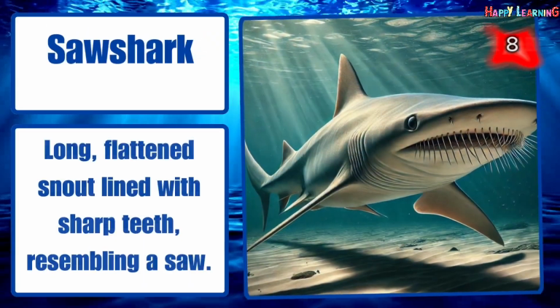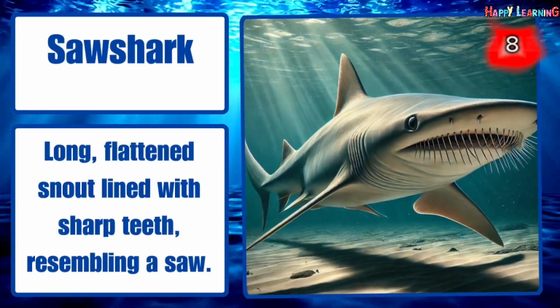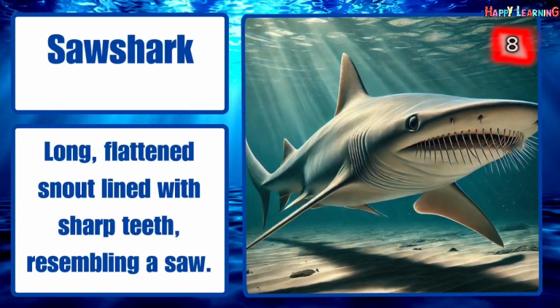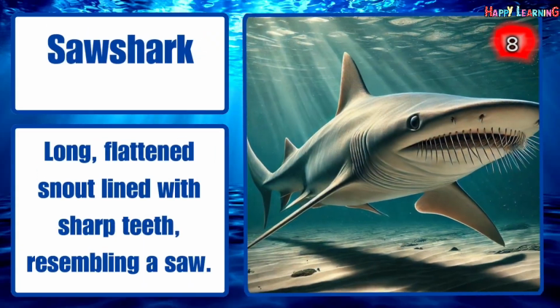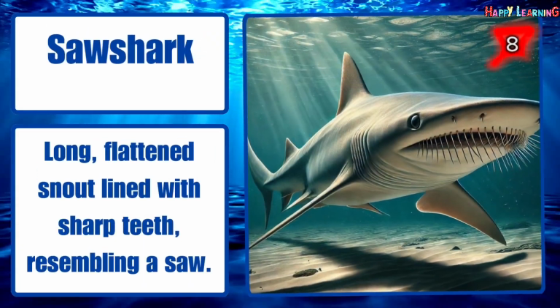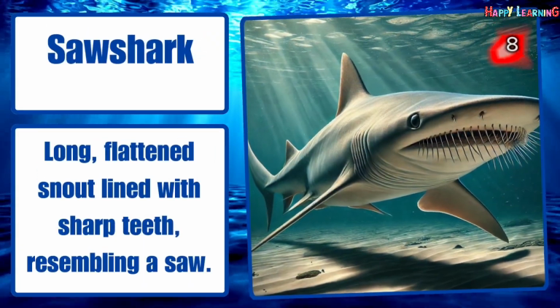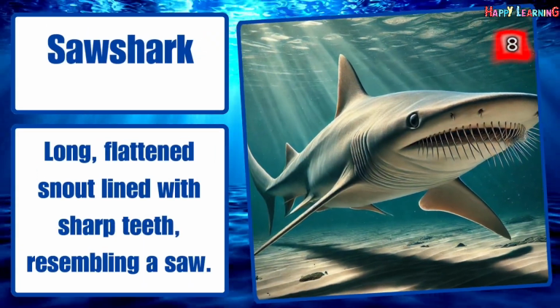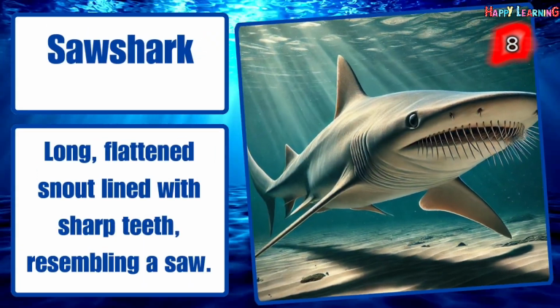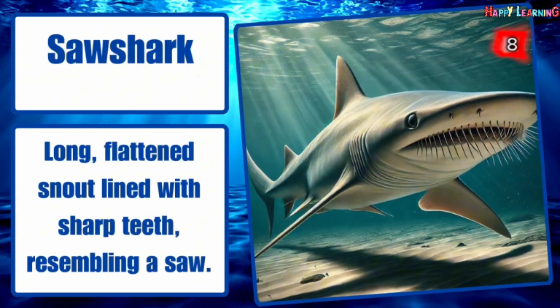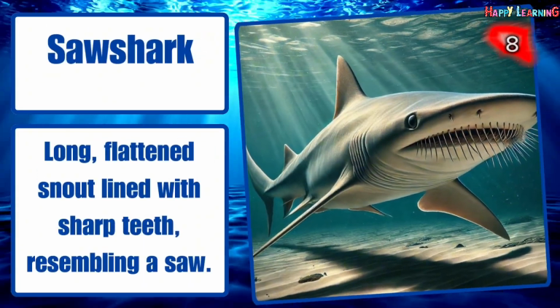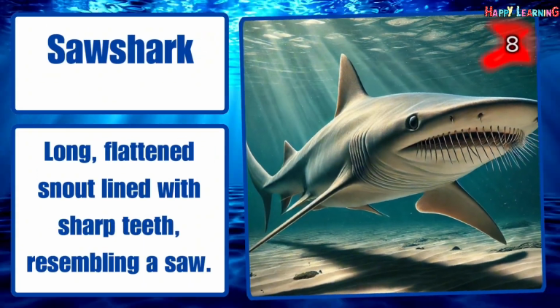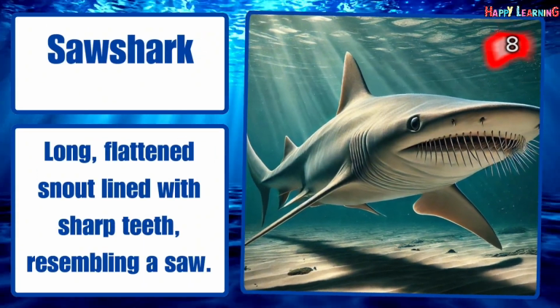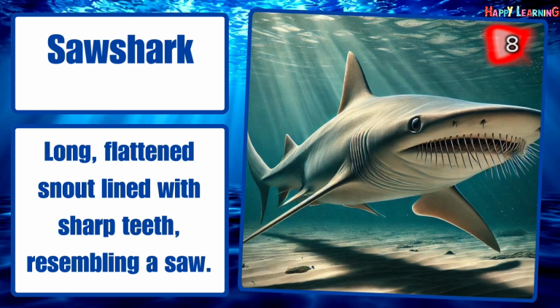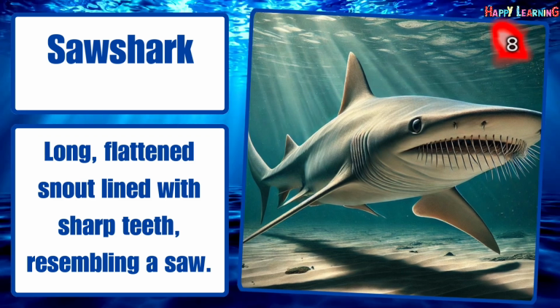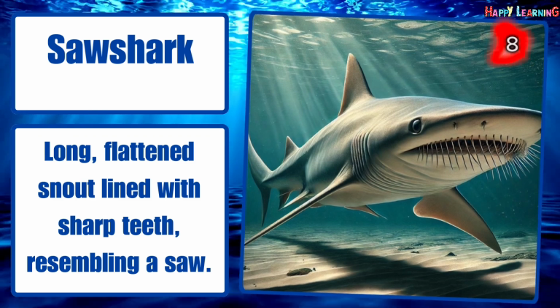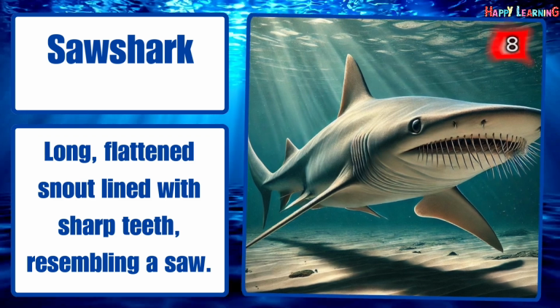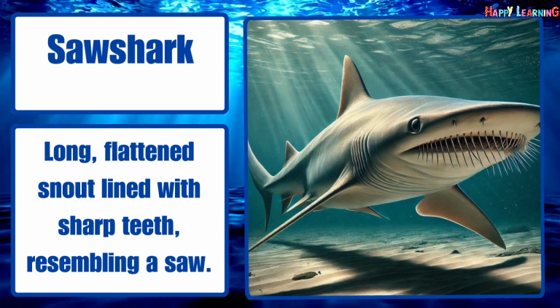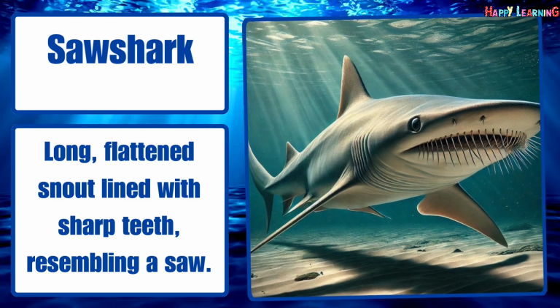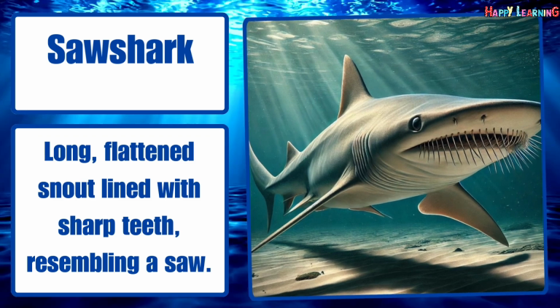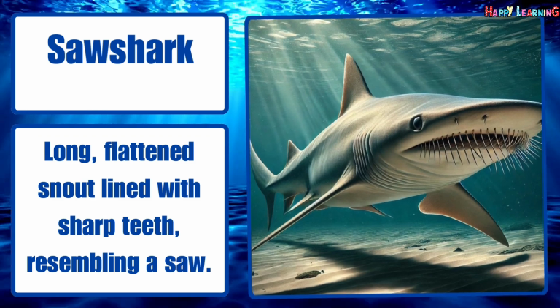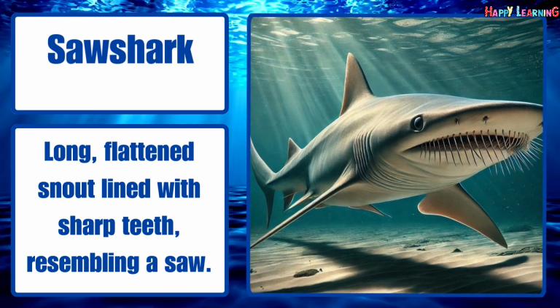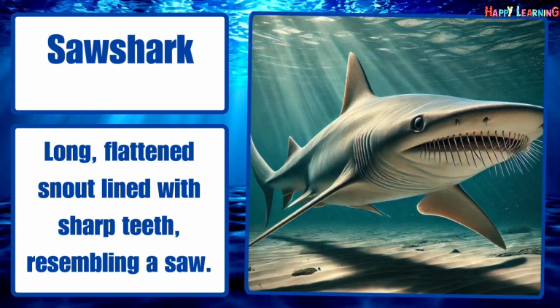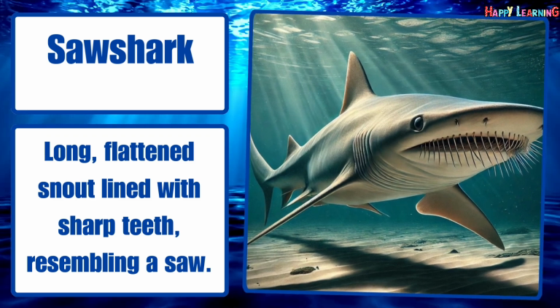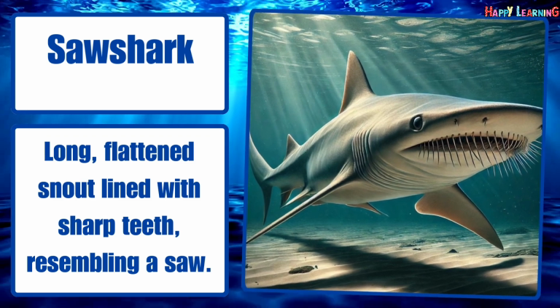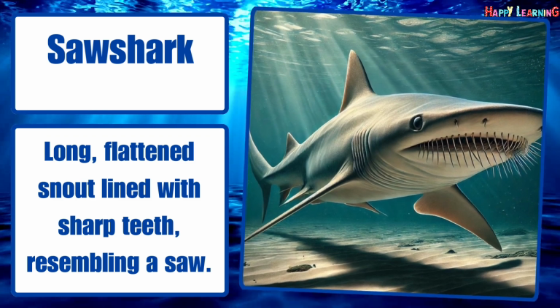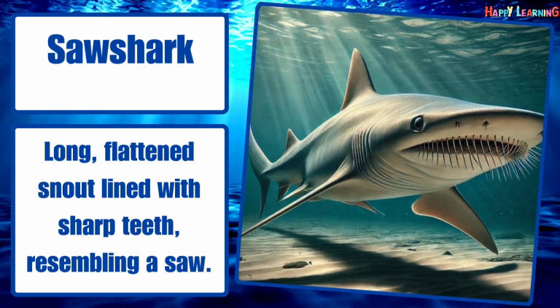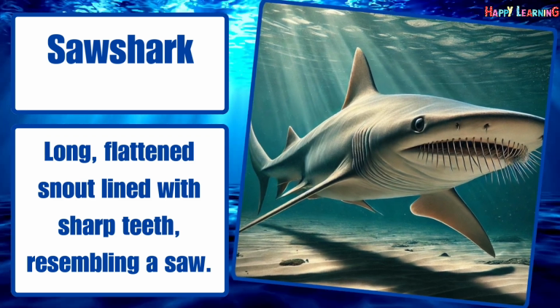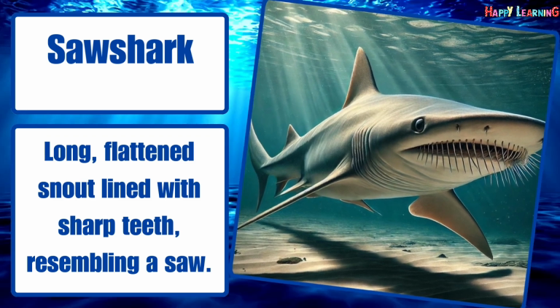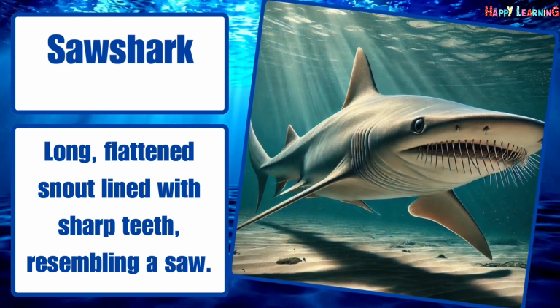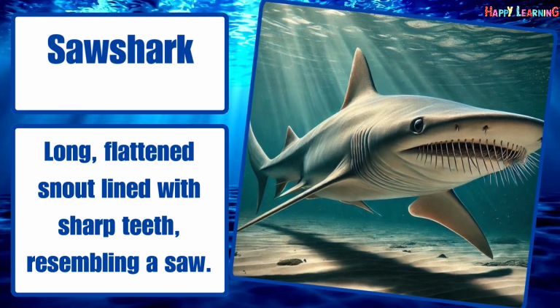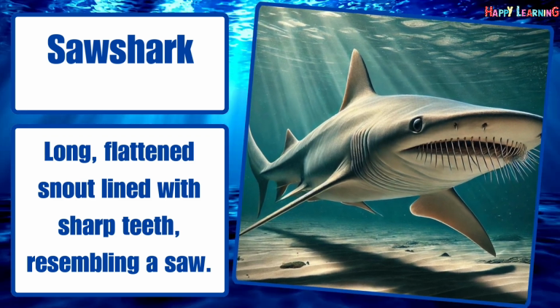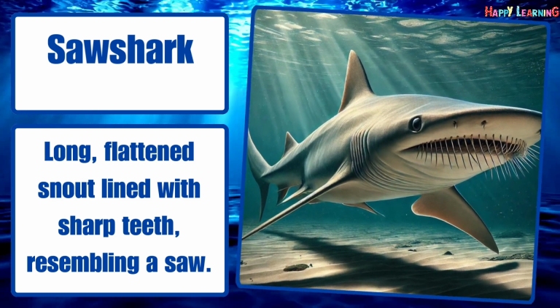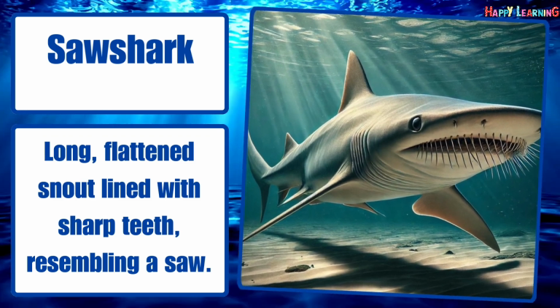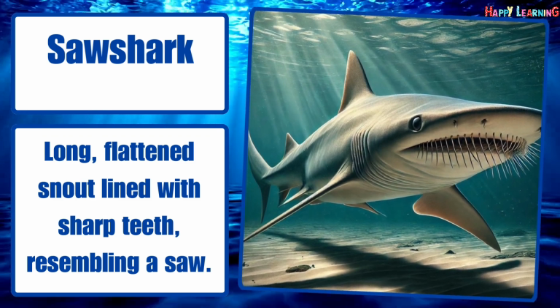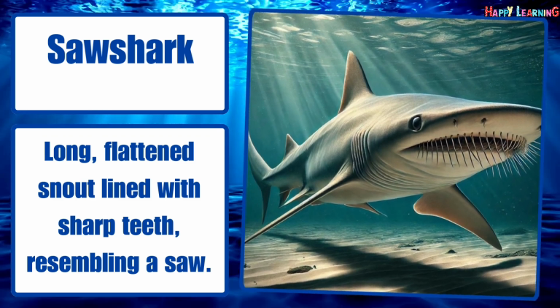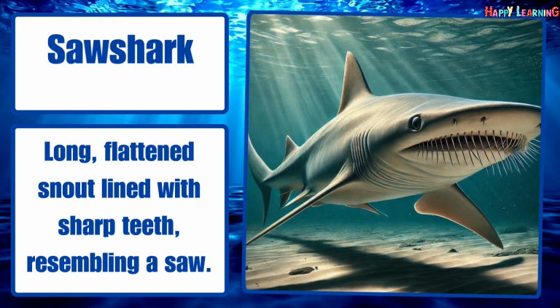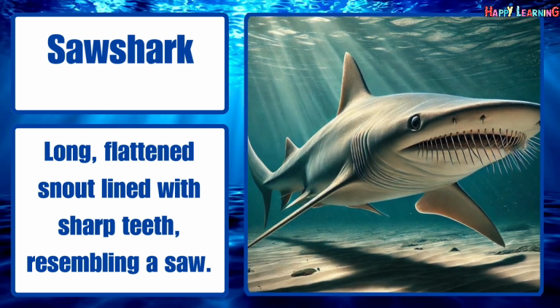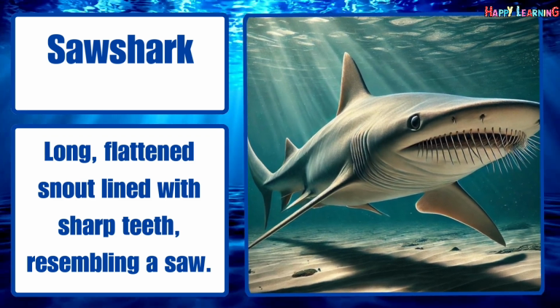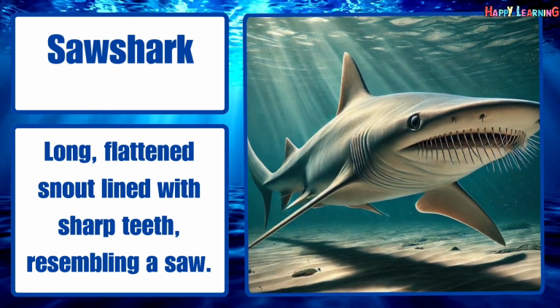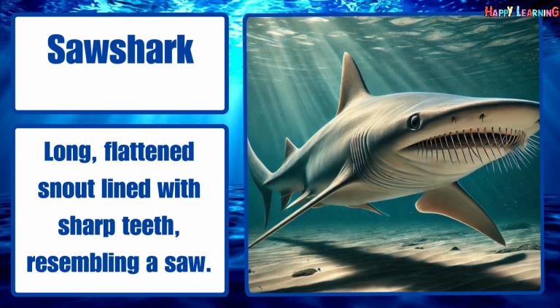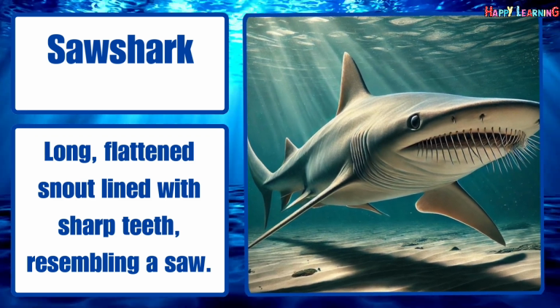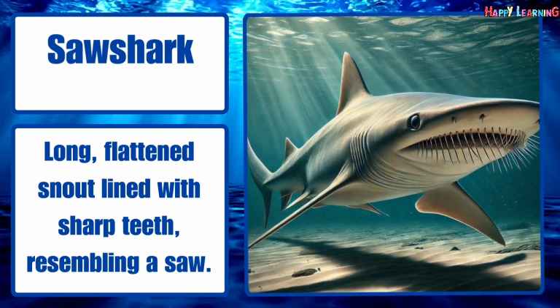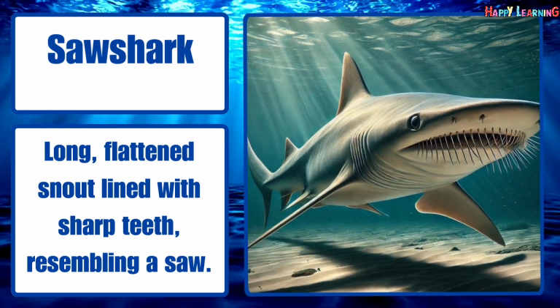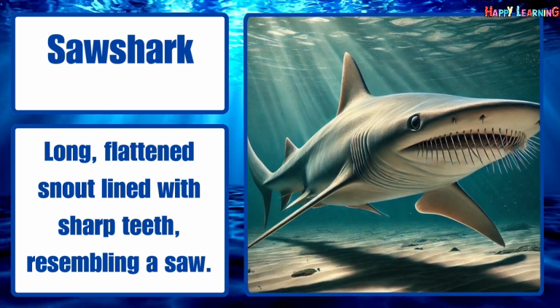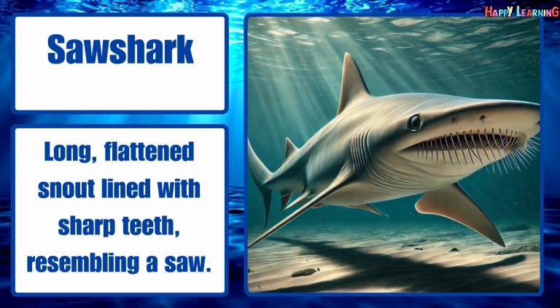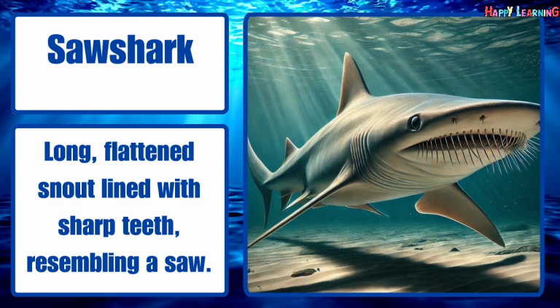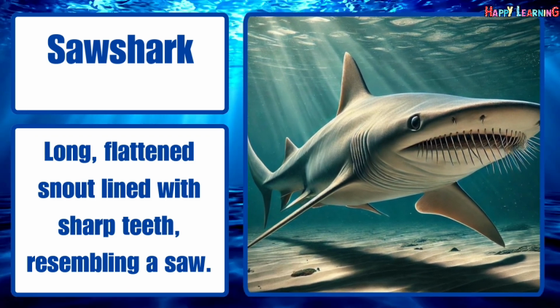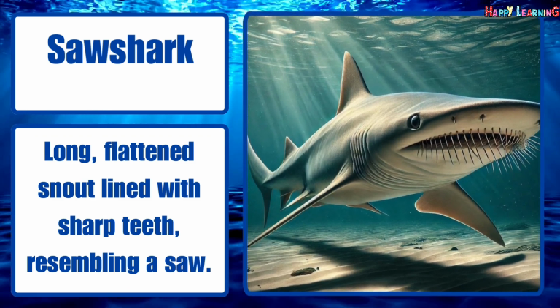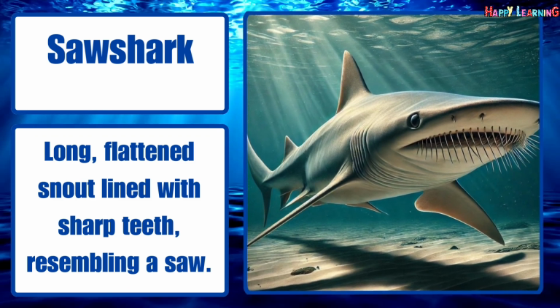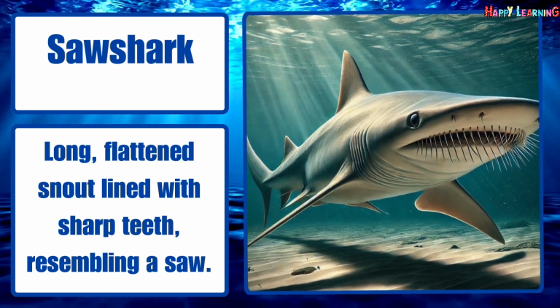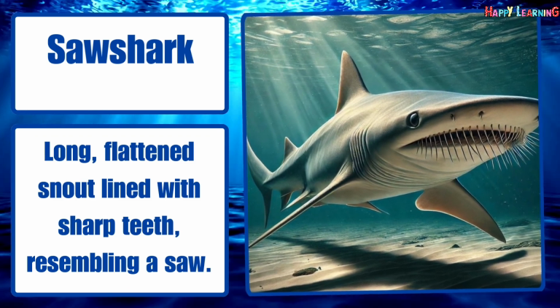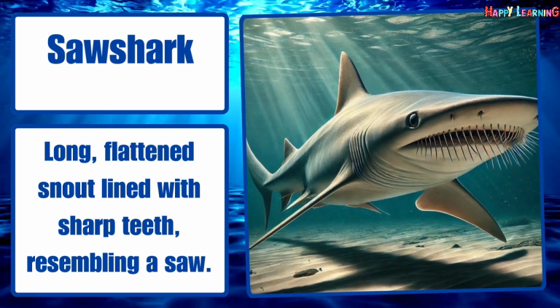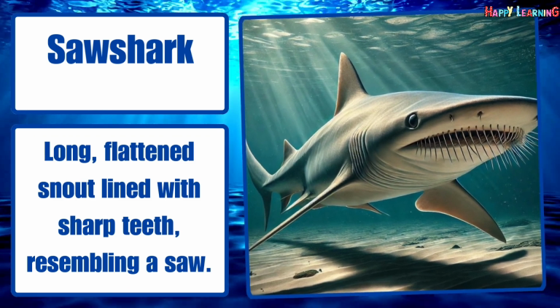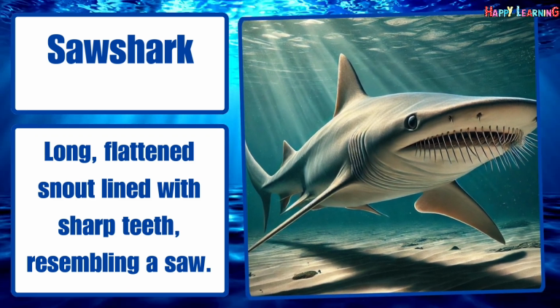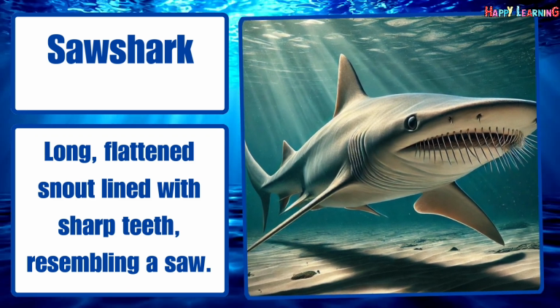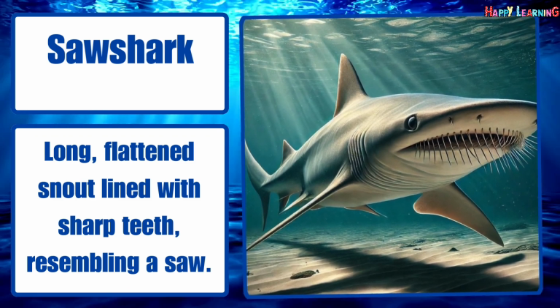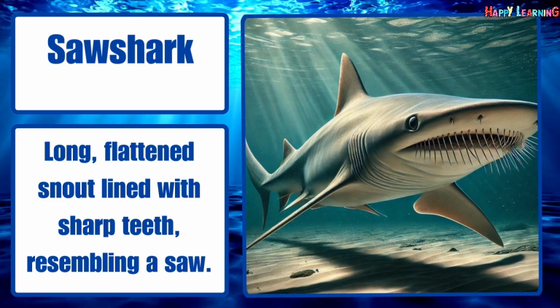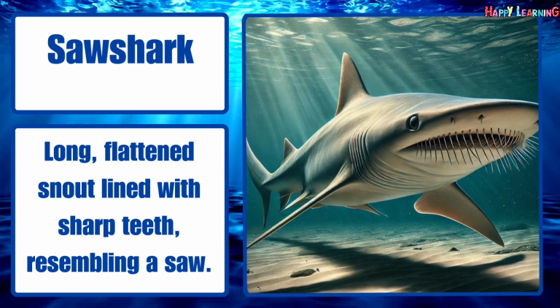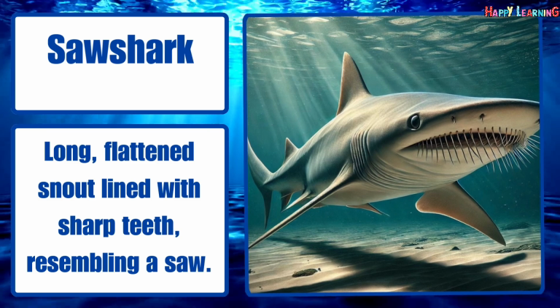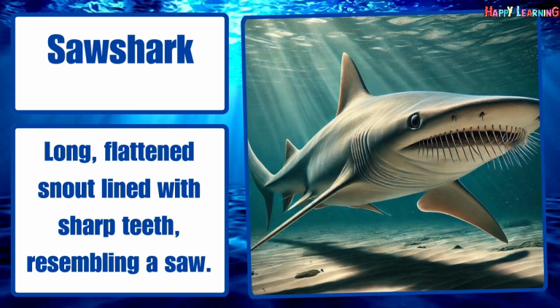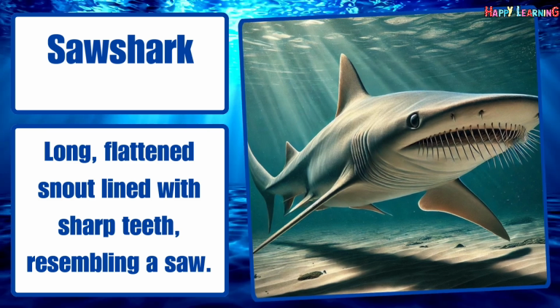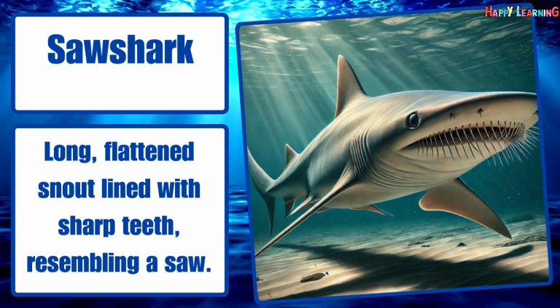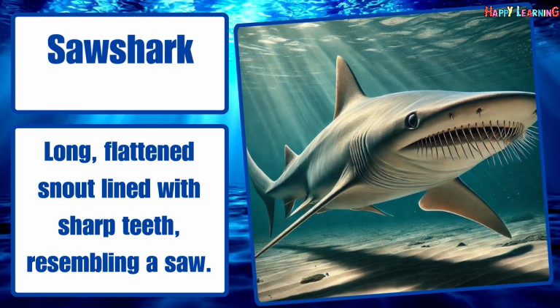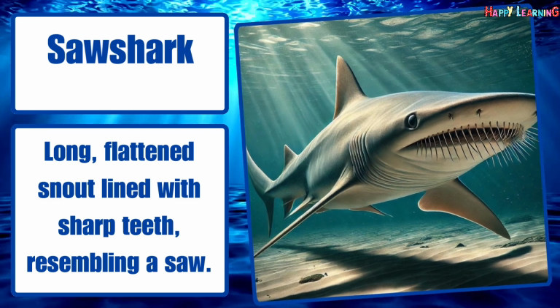Saw shark. Long, flattened snout lined with sharp teeth resembling a saw.